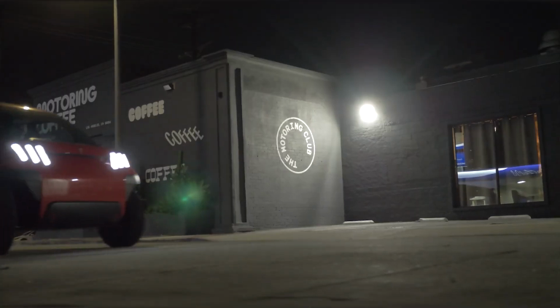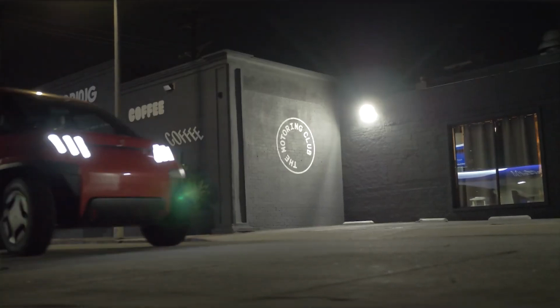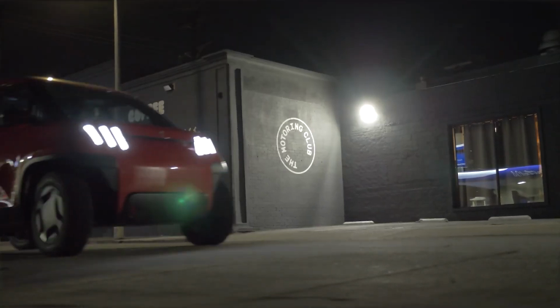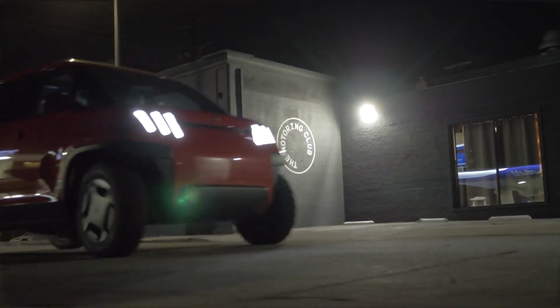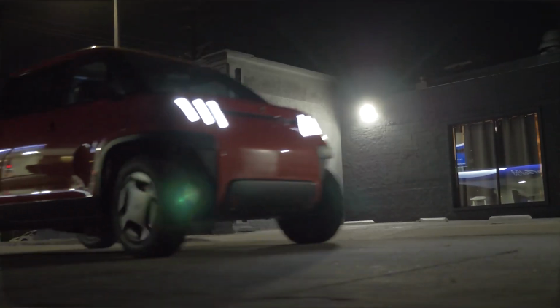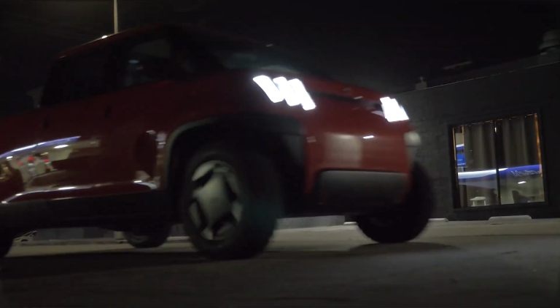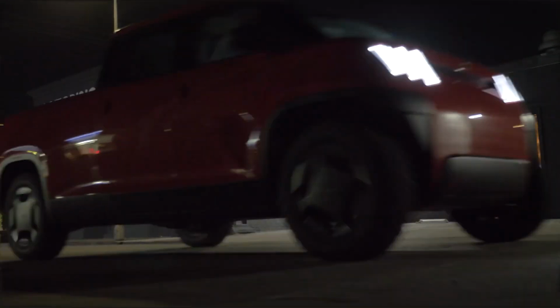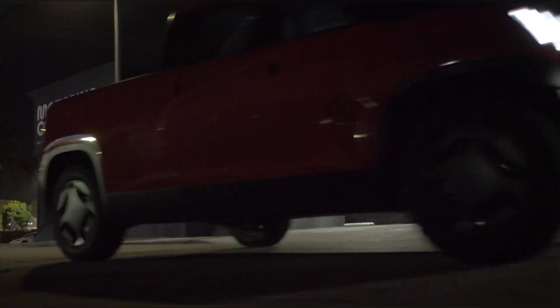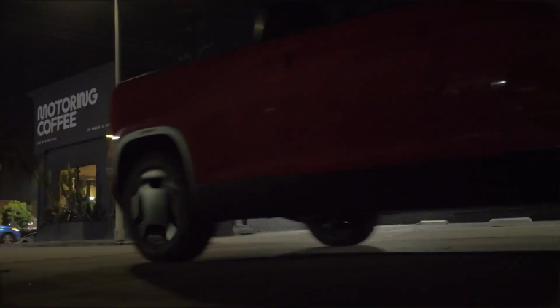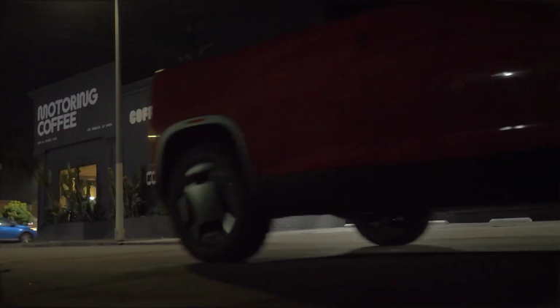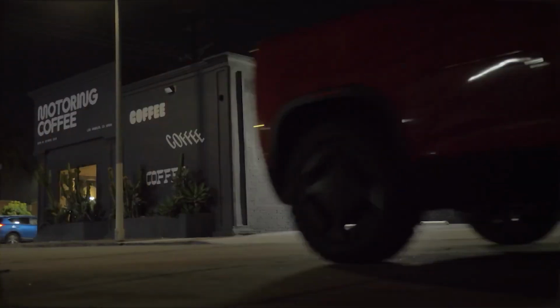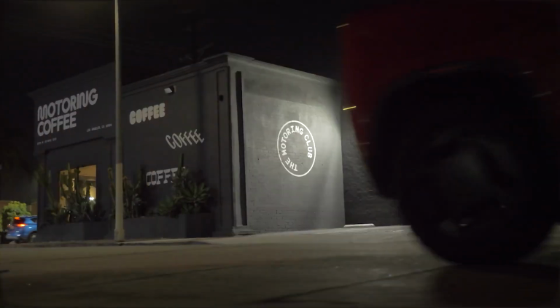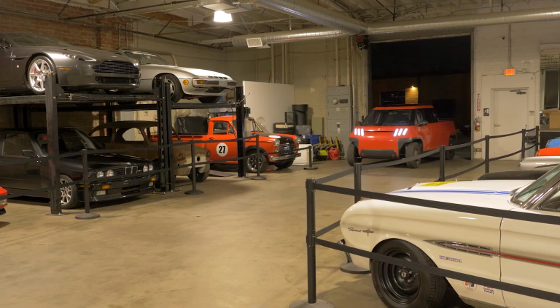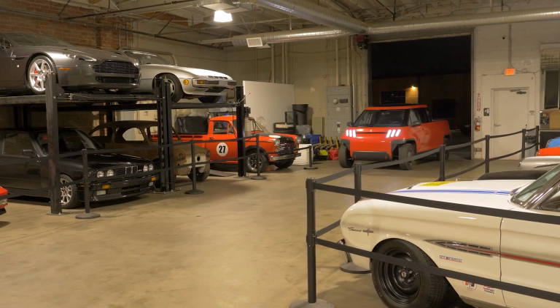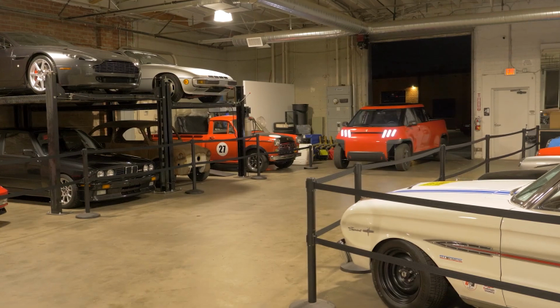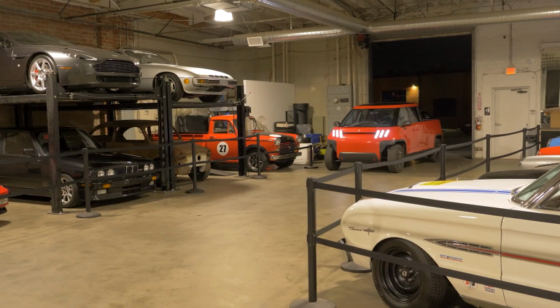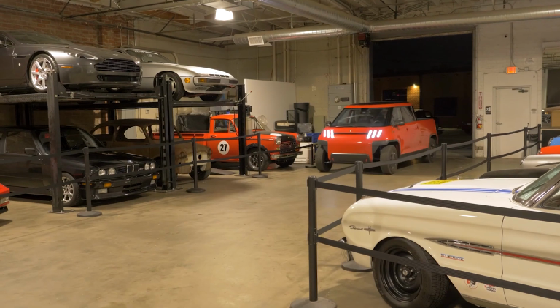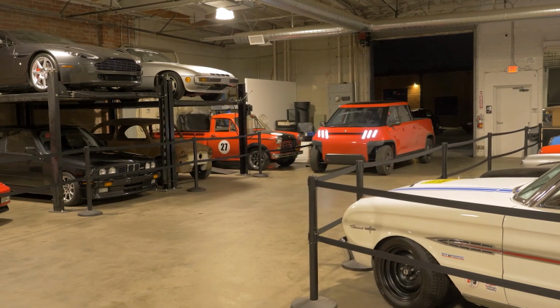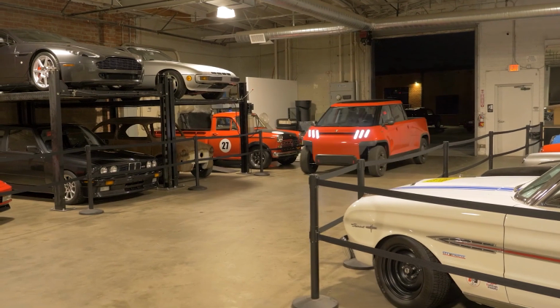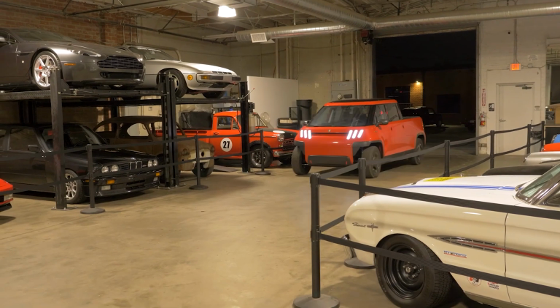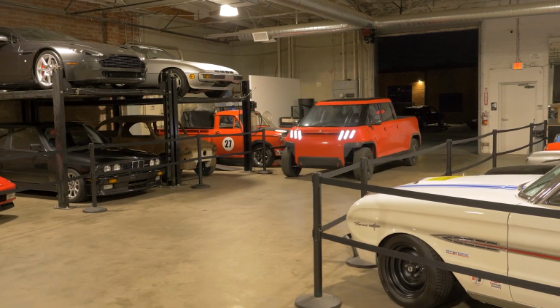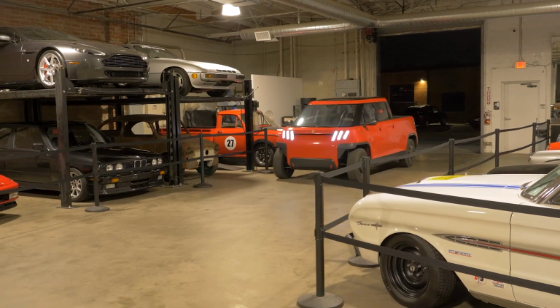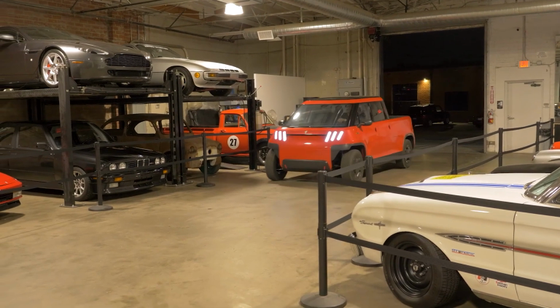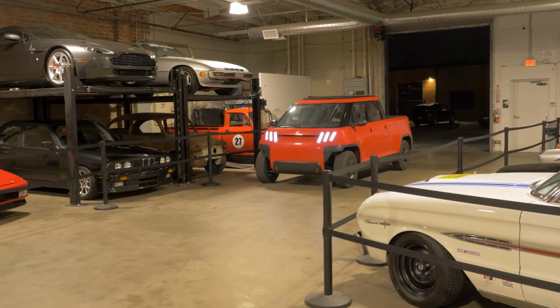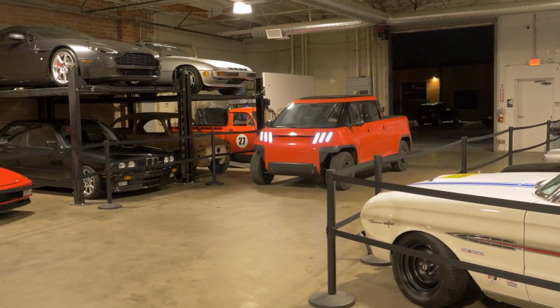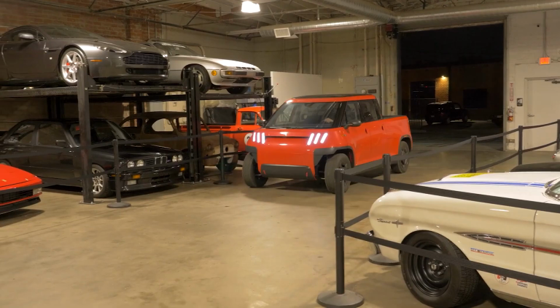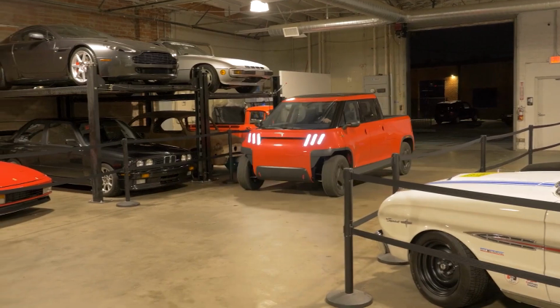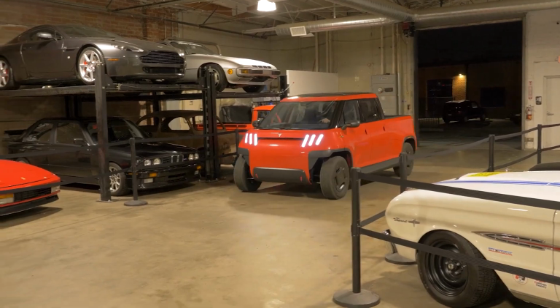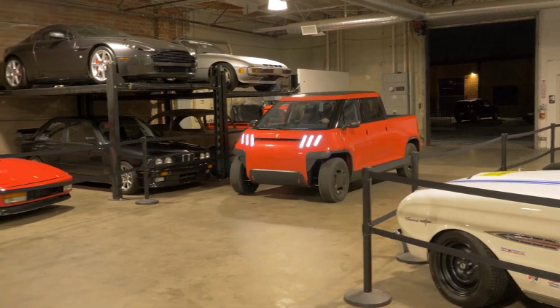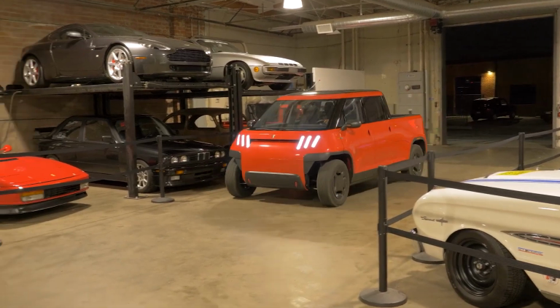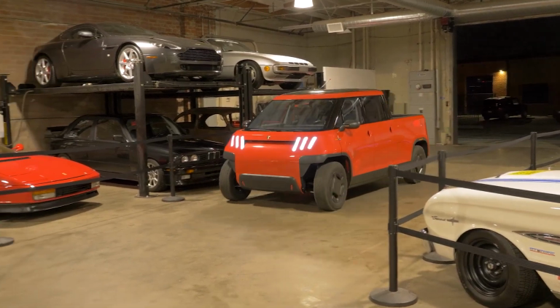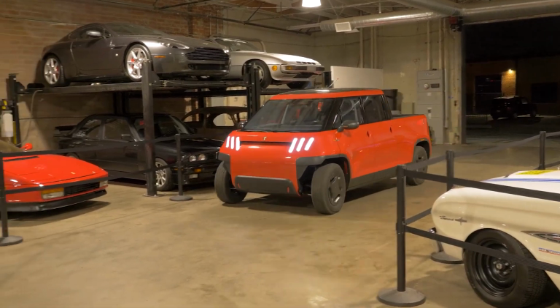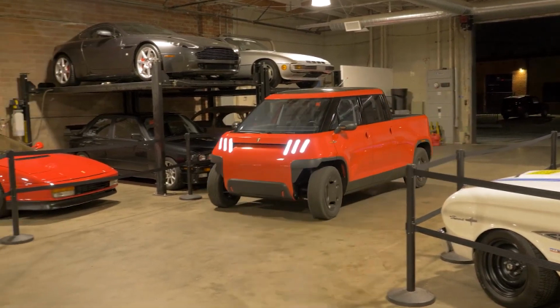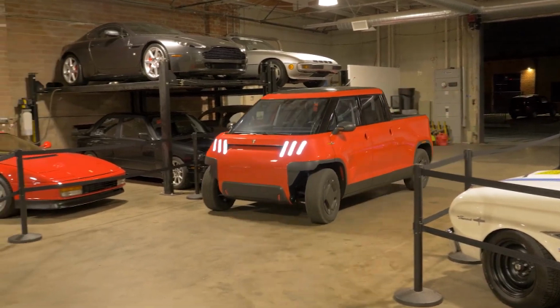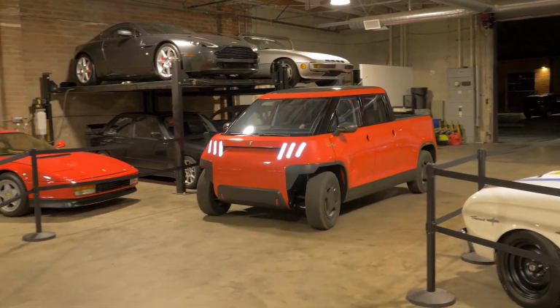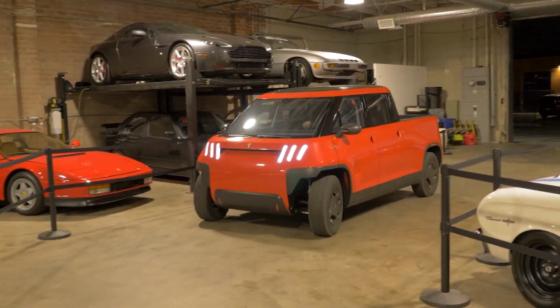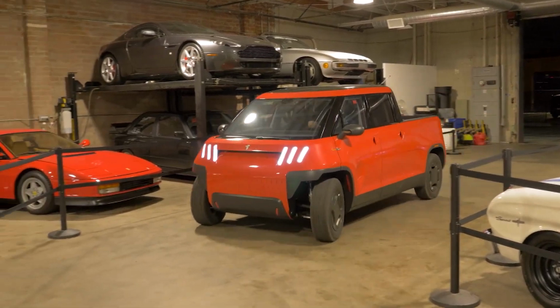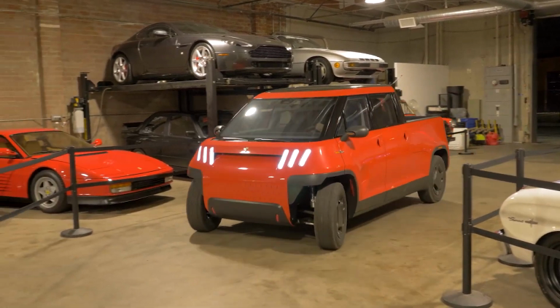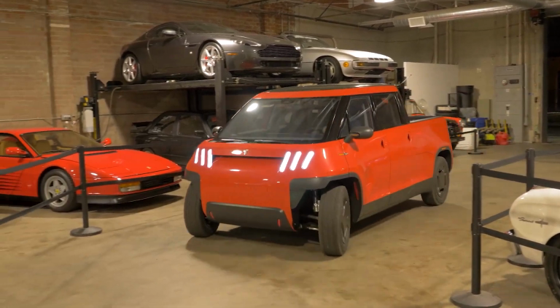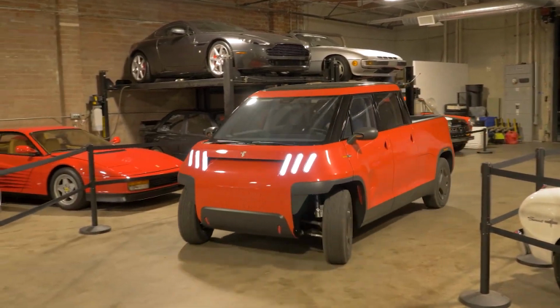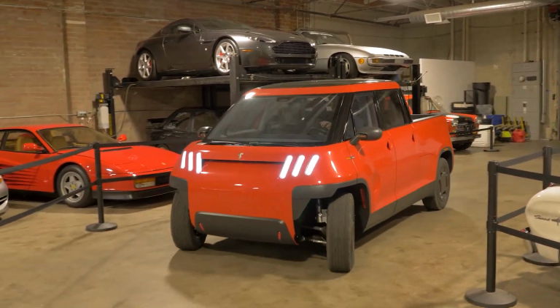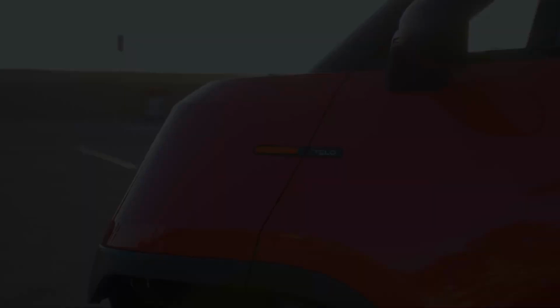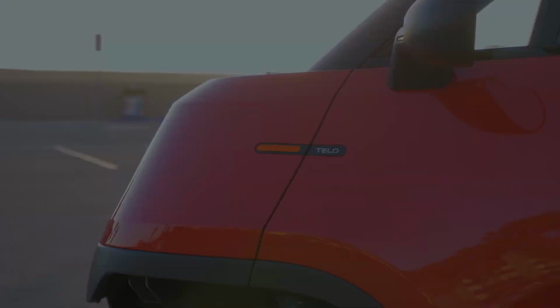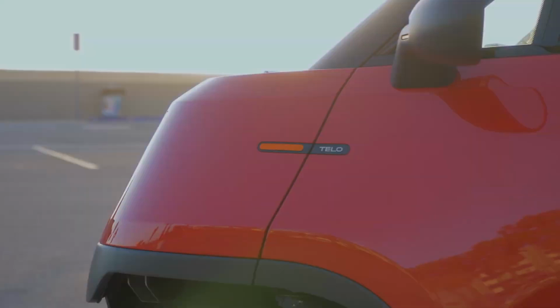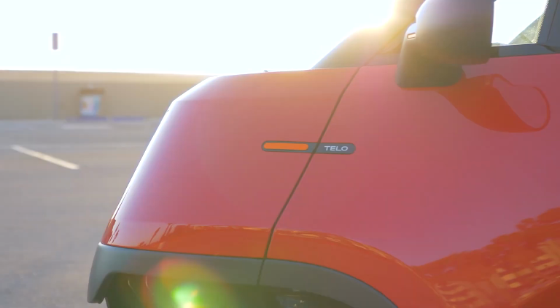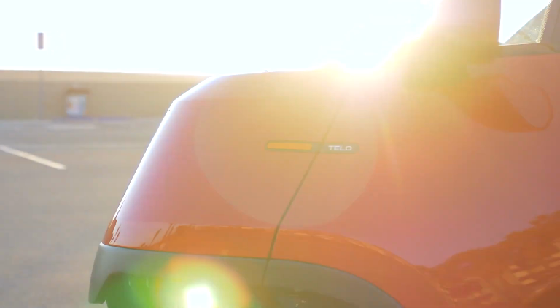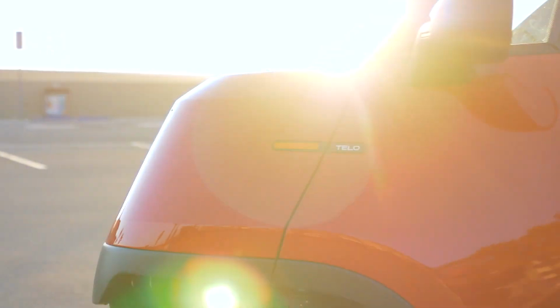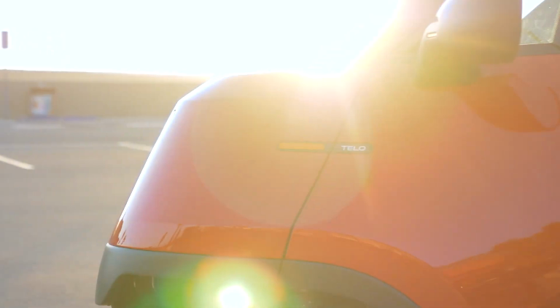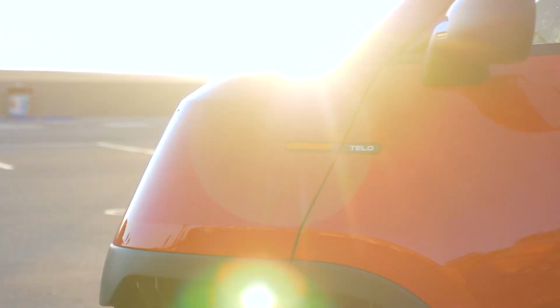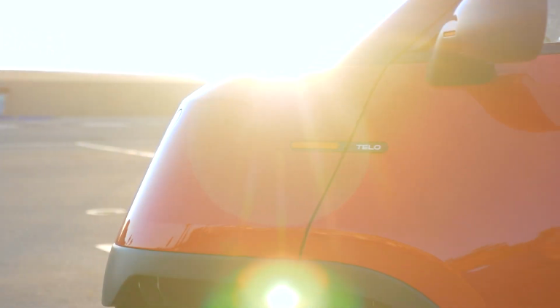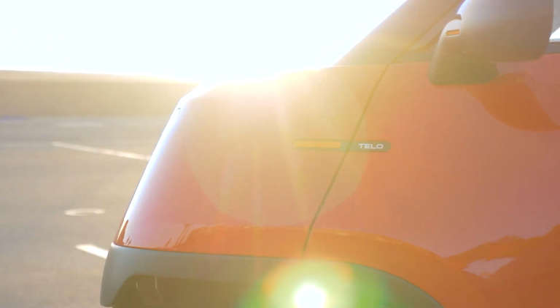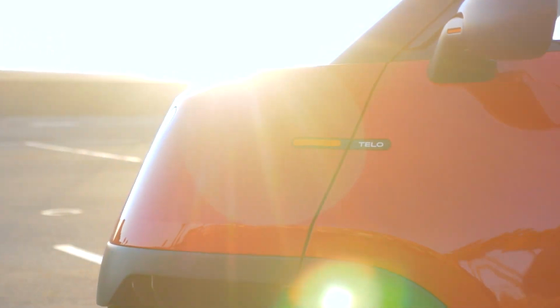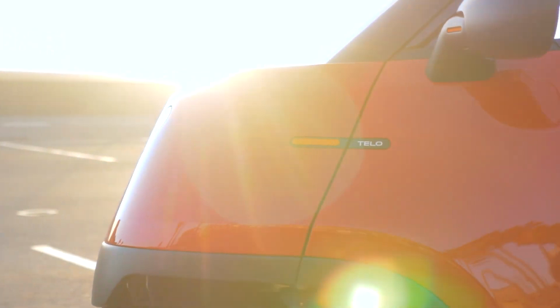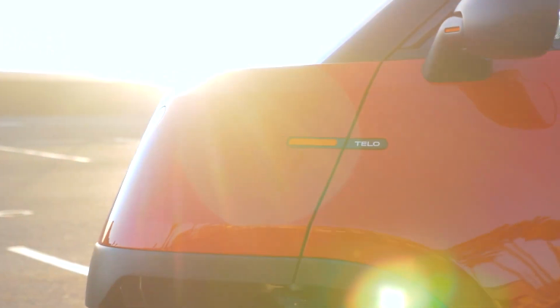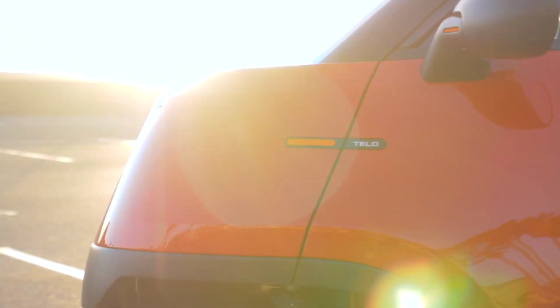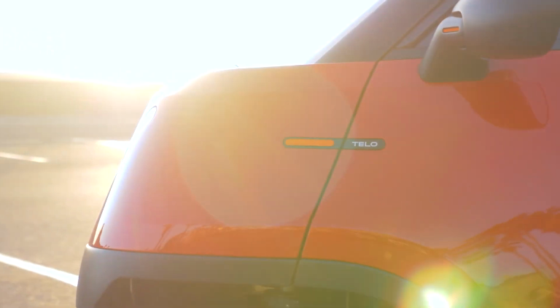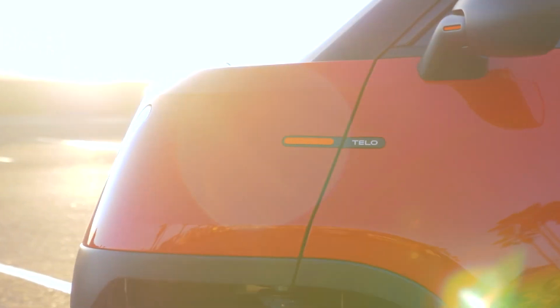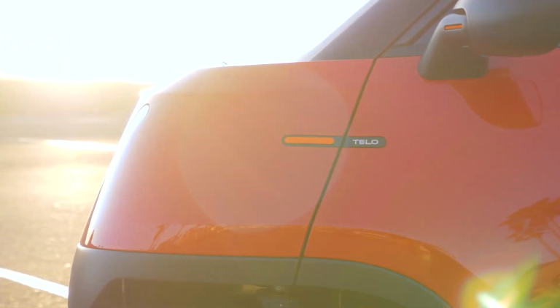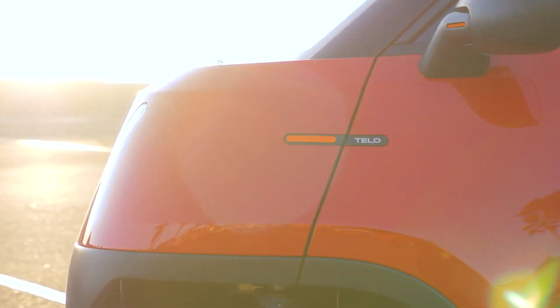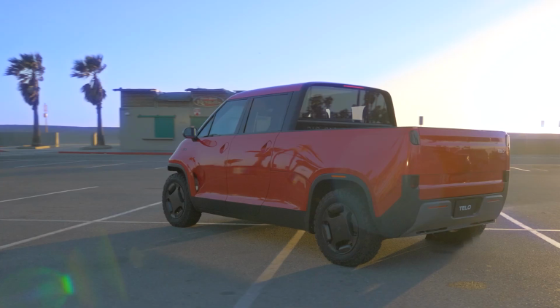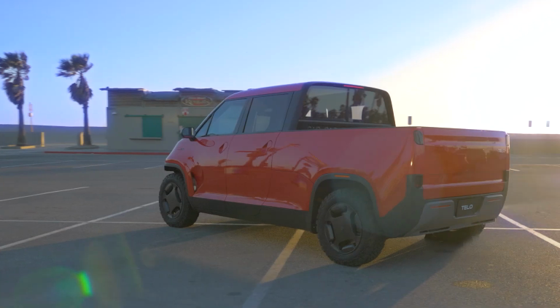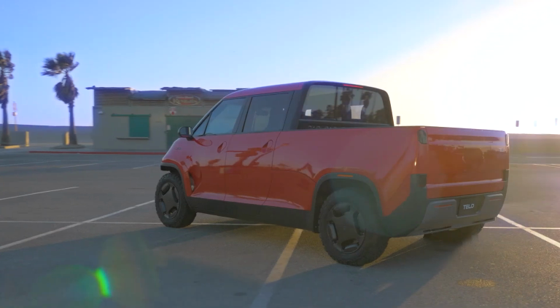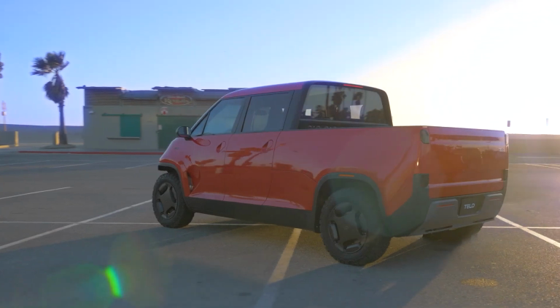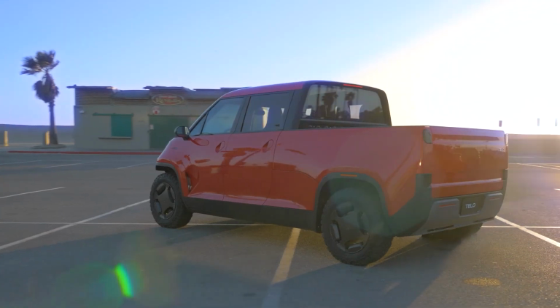That's right — for the price of a midlife crisis sports car, you can have a truck that fits in your garage and doesn't need a ladder to get into.